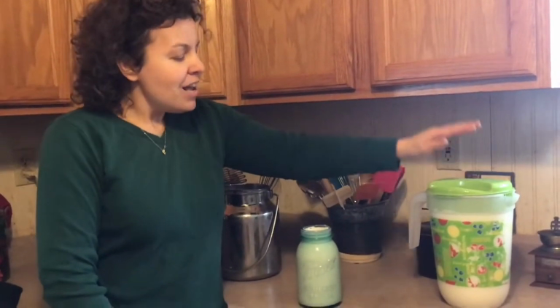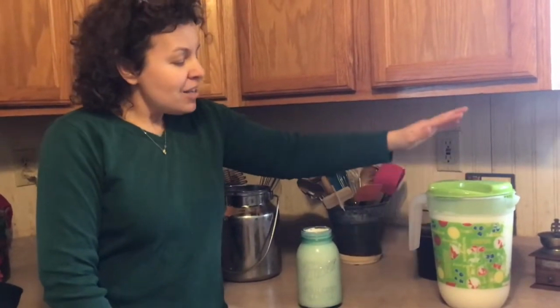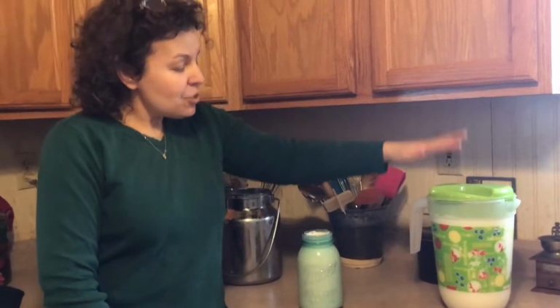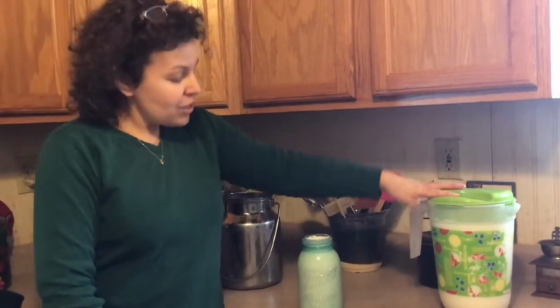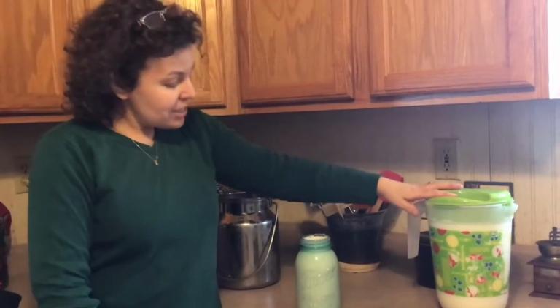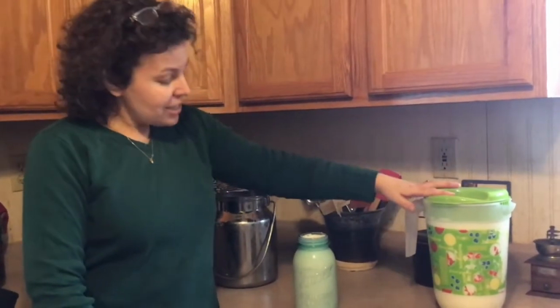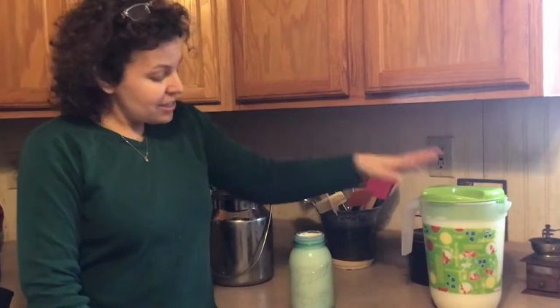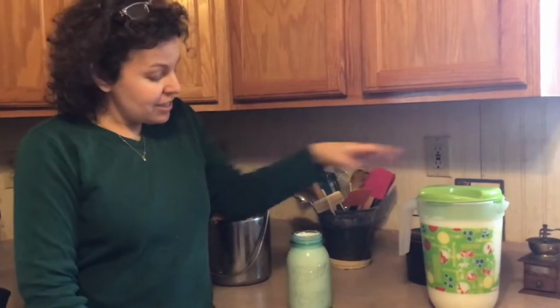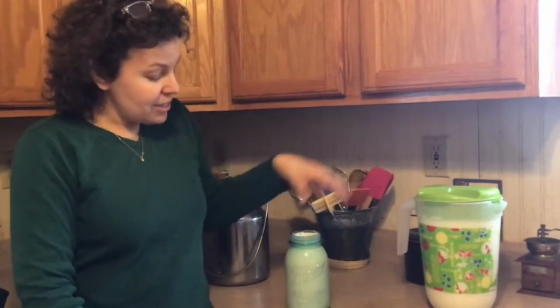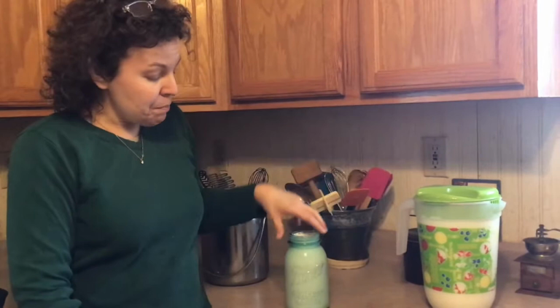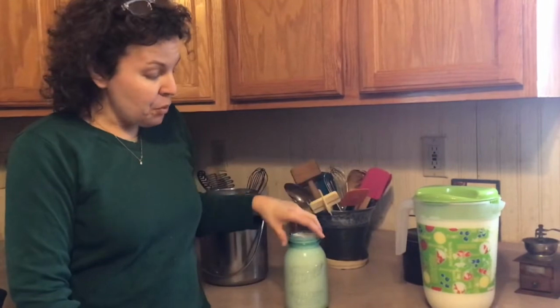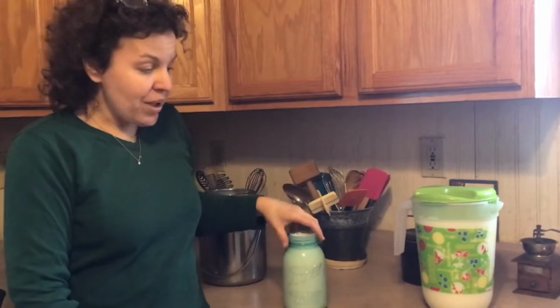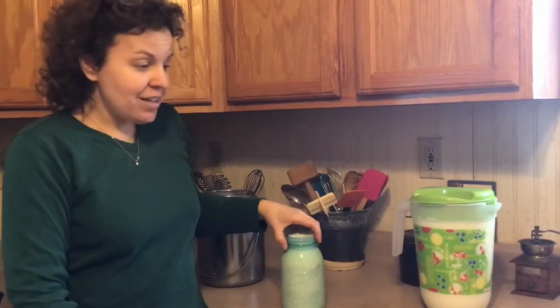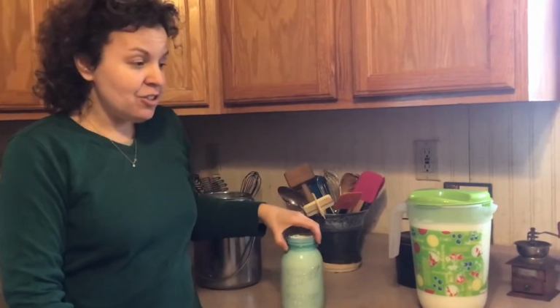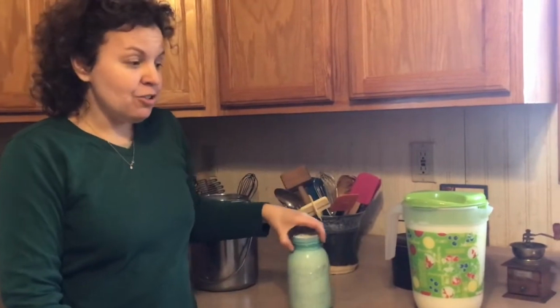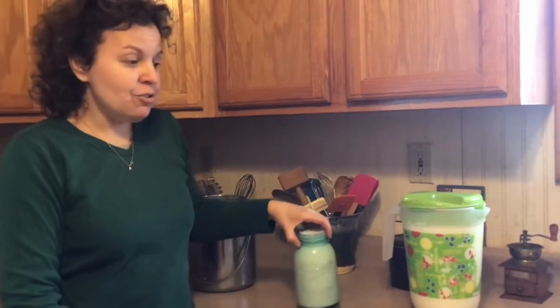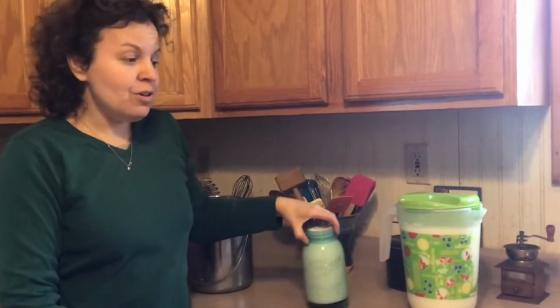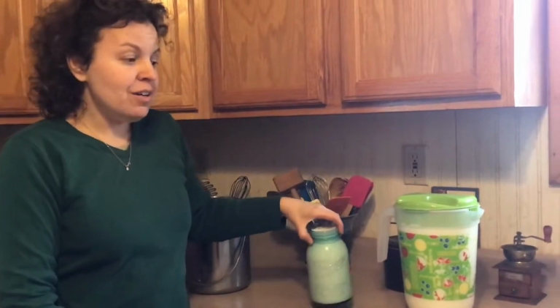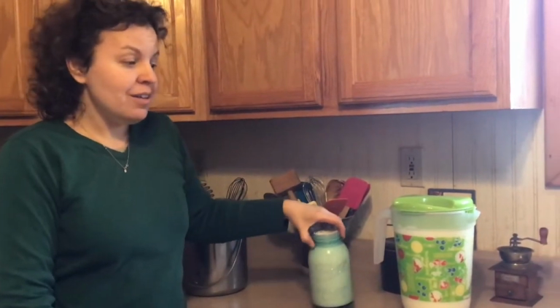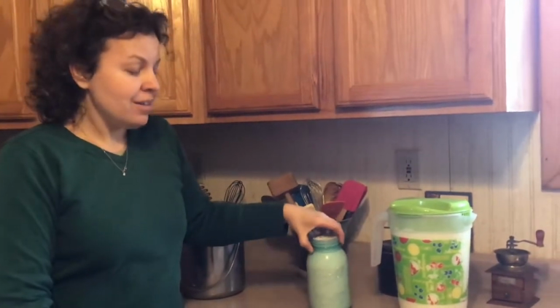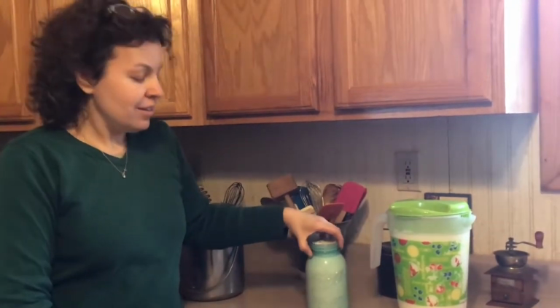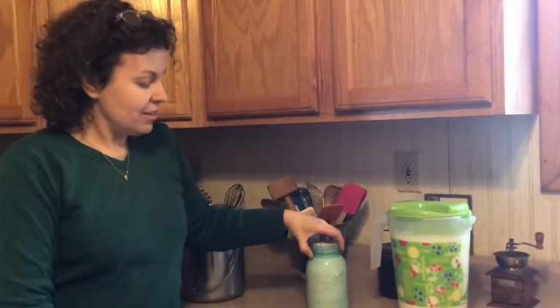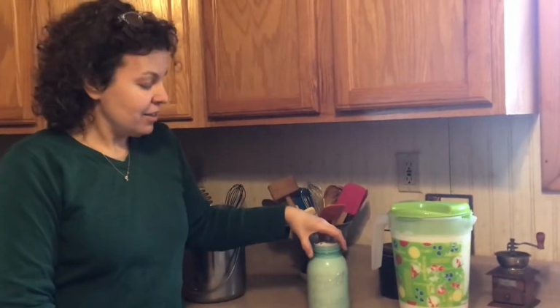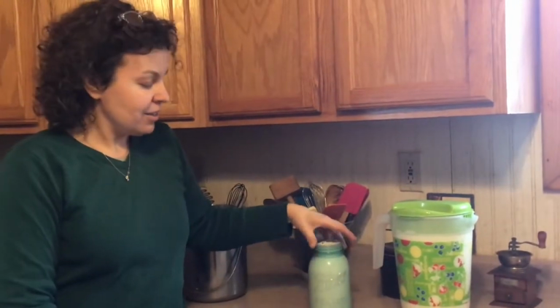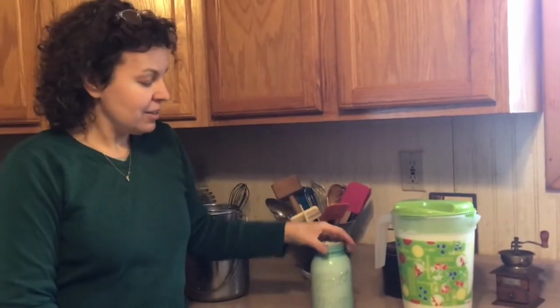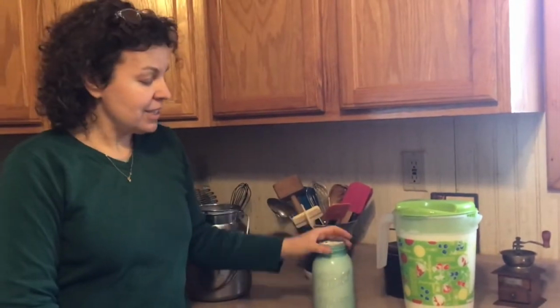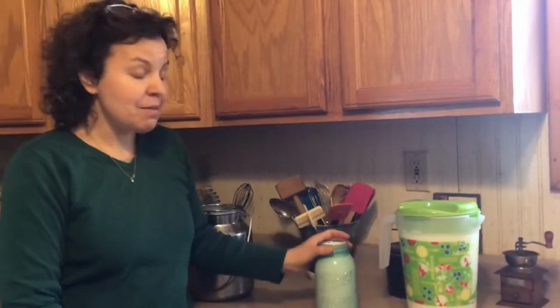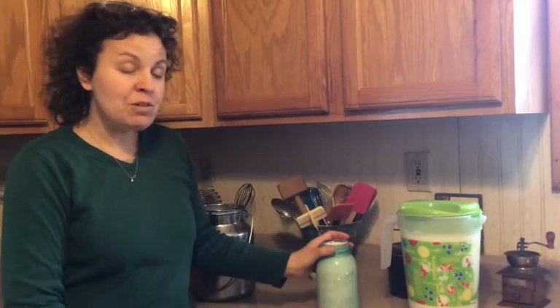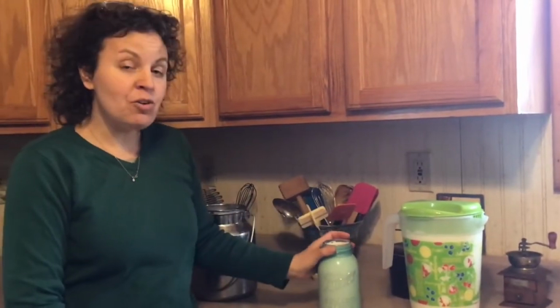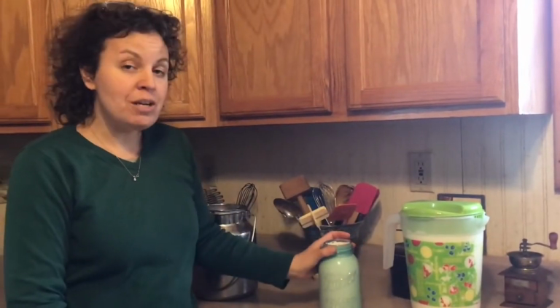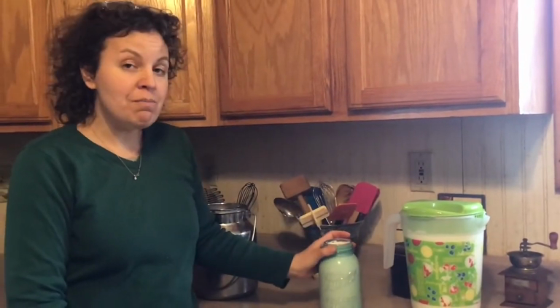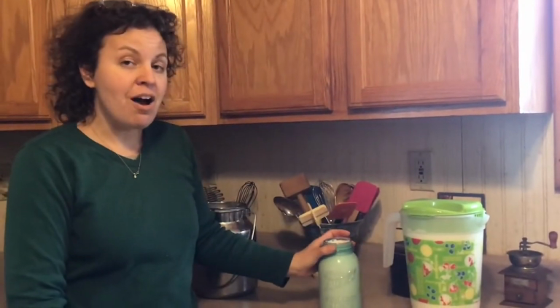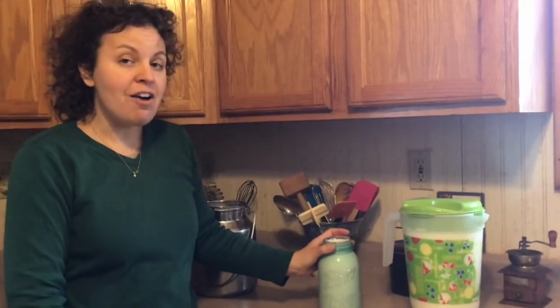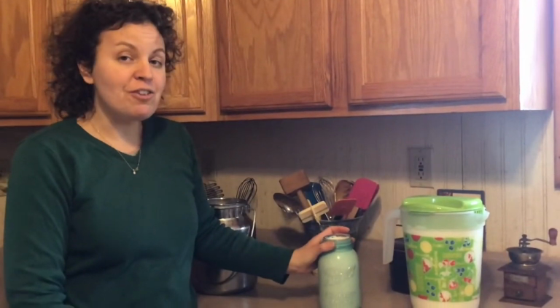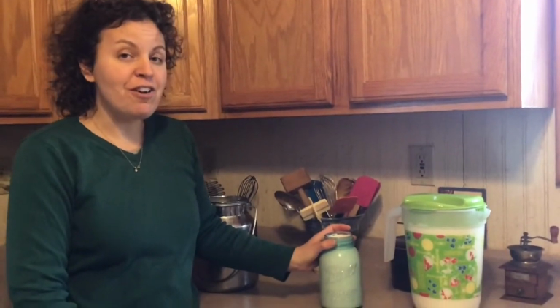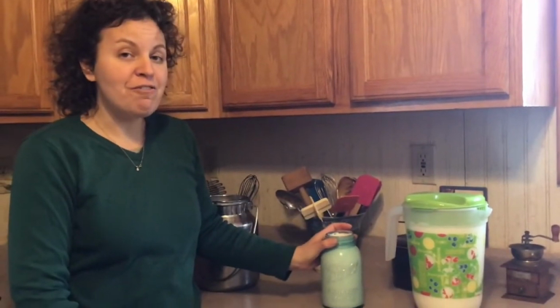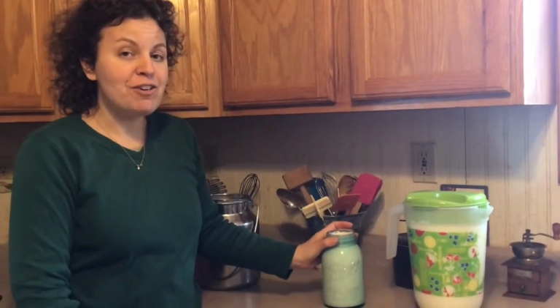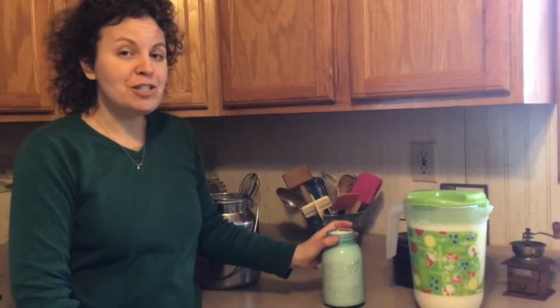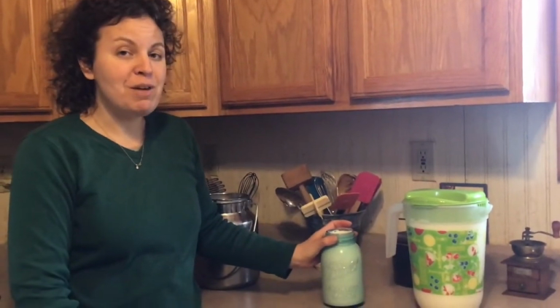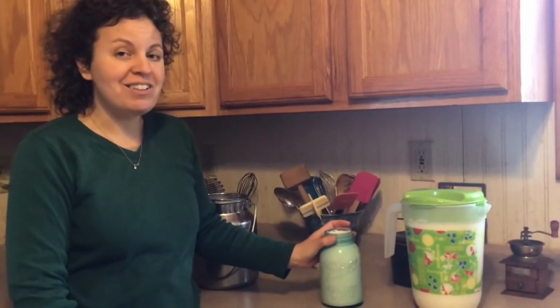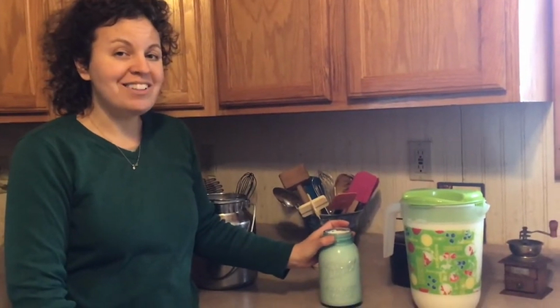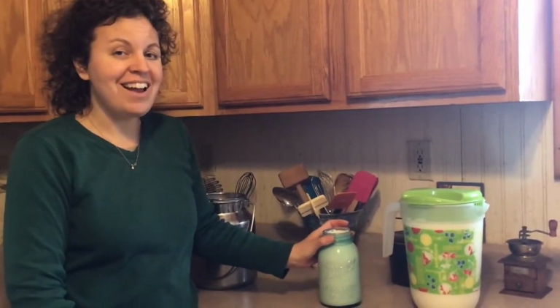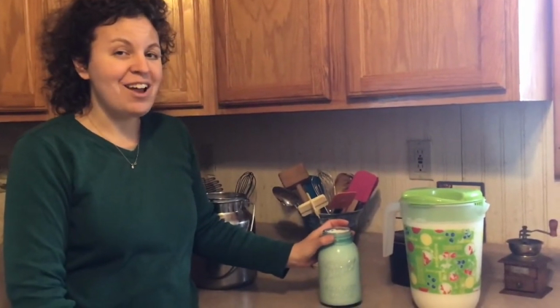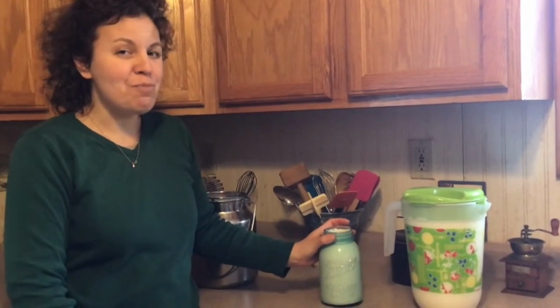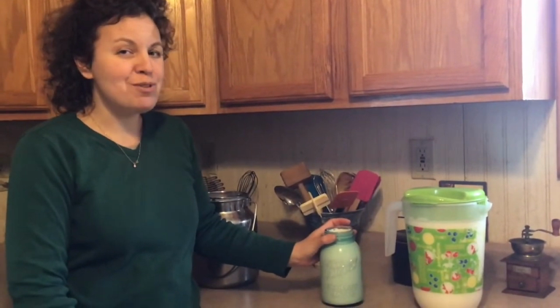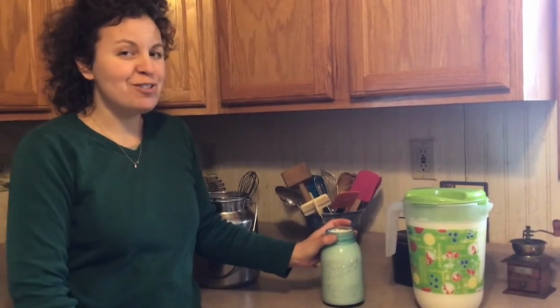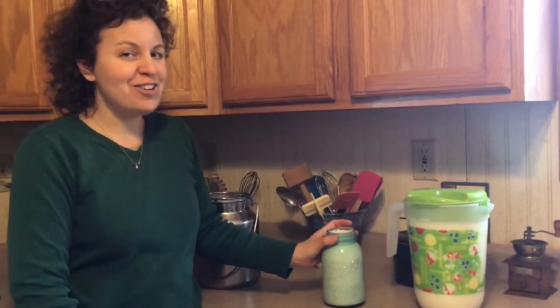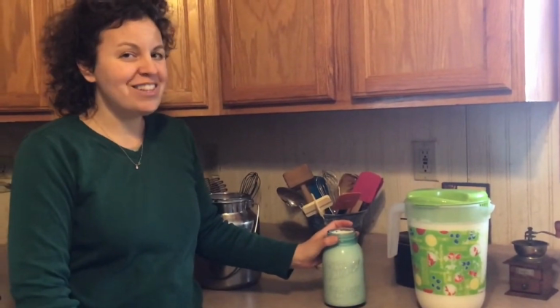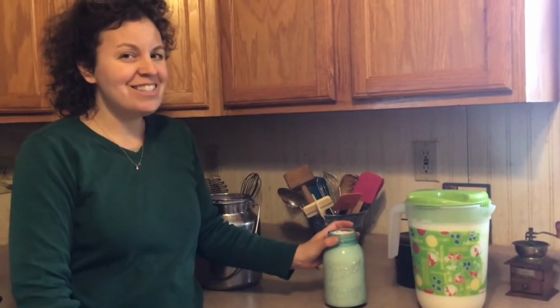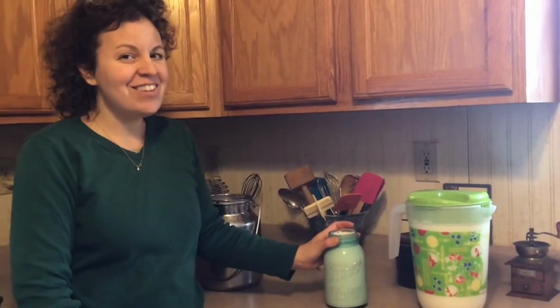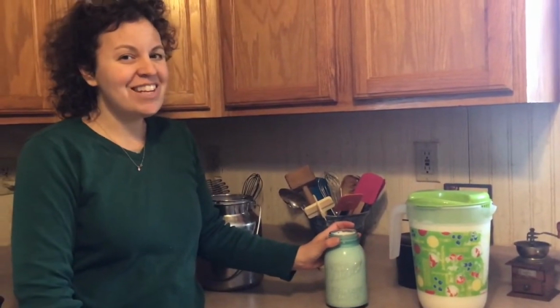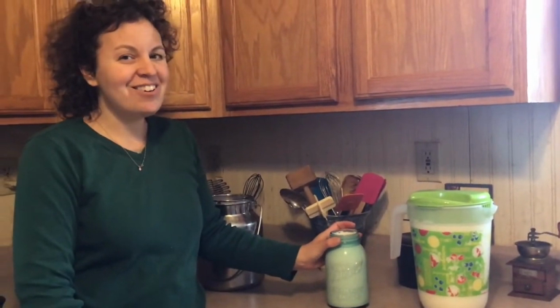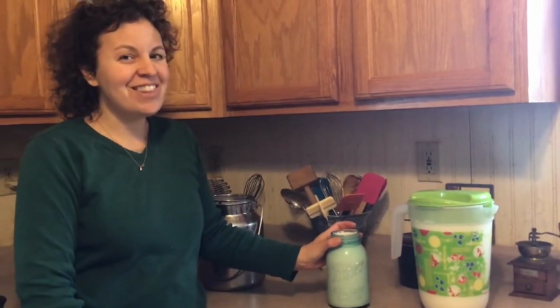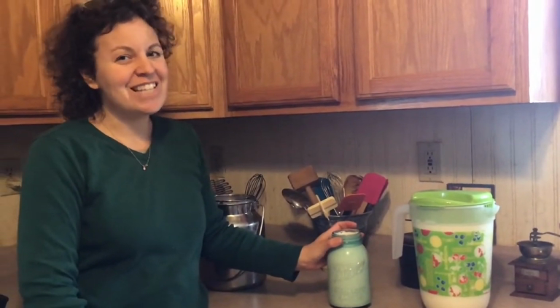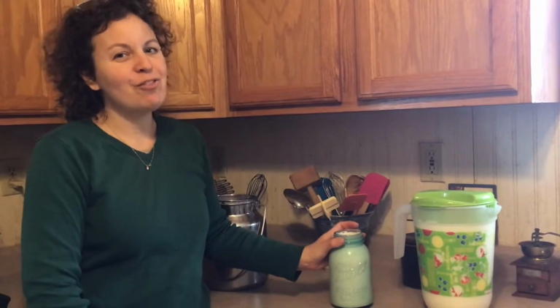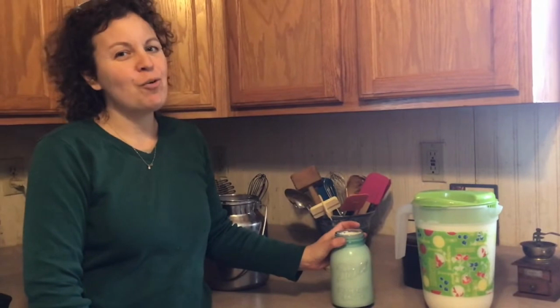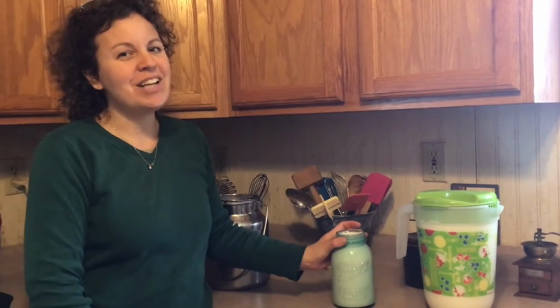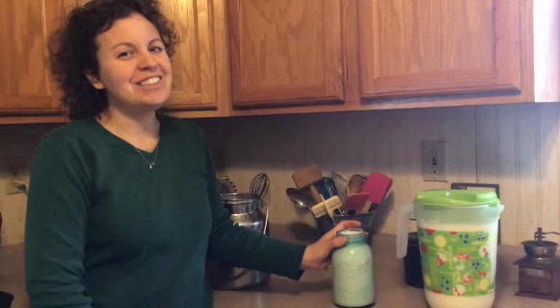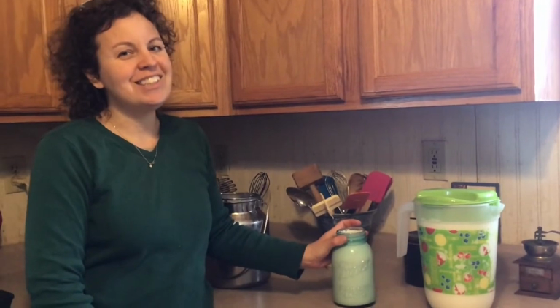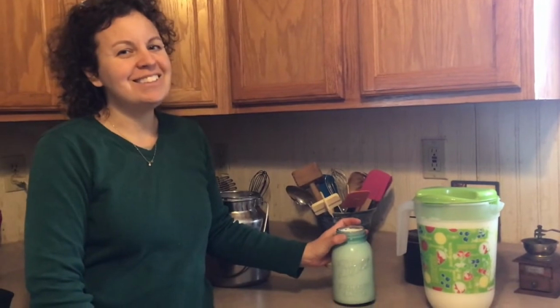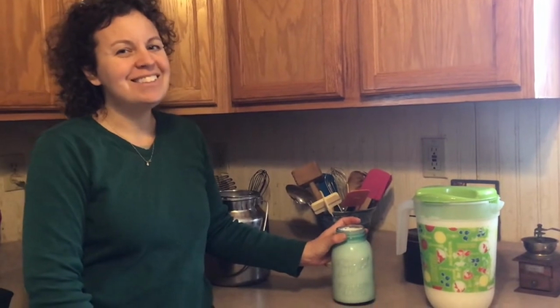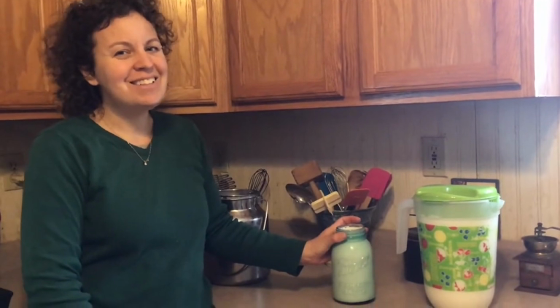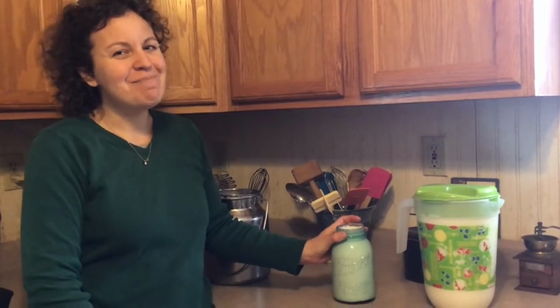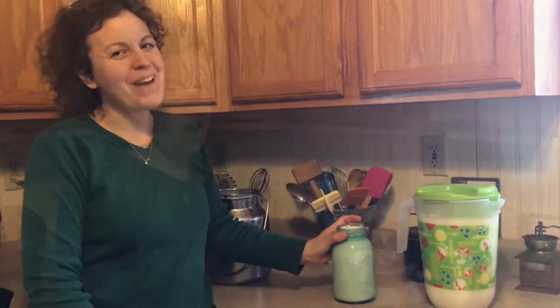So this is the simple way to skim the cream off your farm-fresh milk. I hope you enjoyed this video. Thanks for watching. Bye.